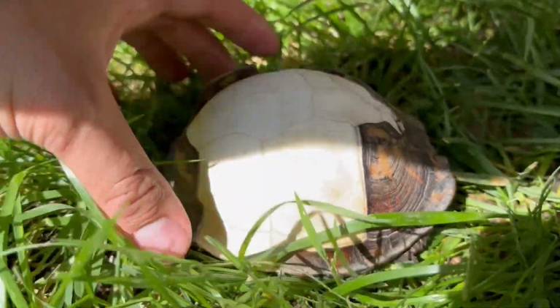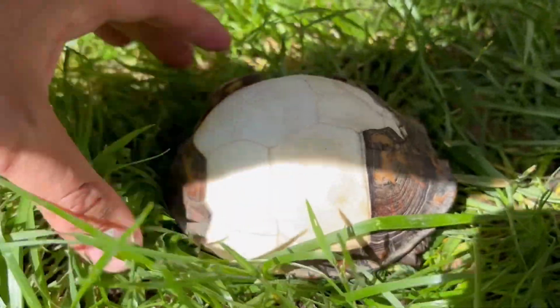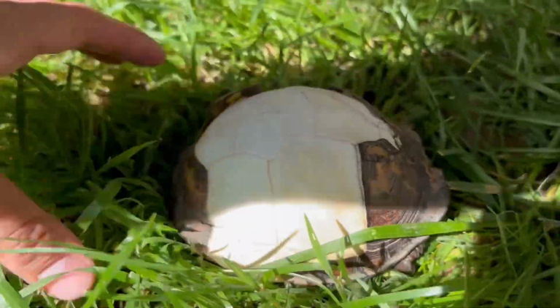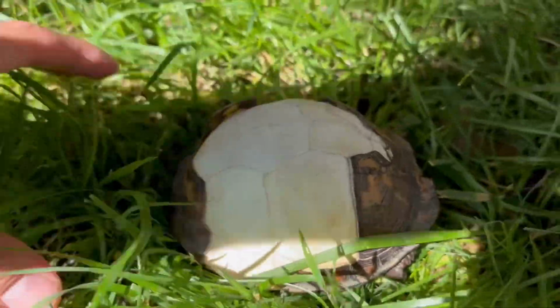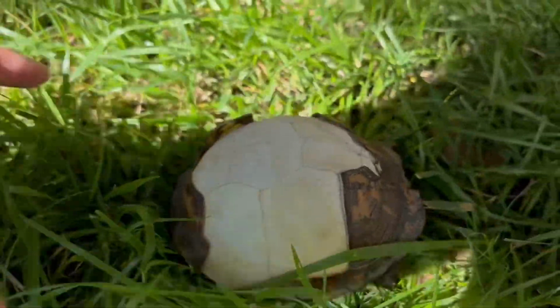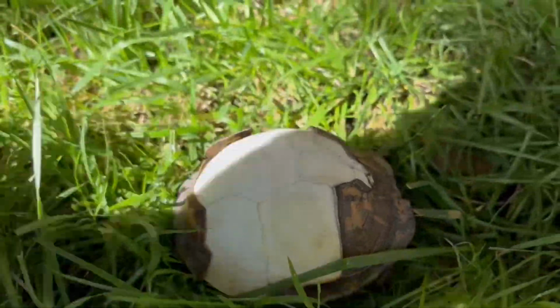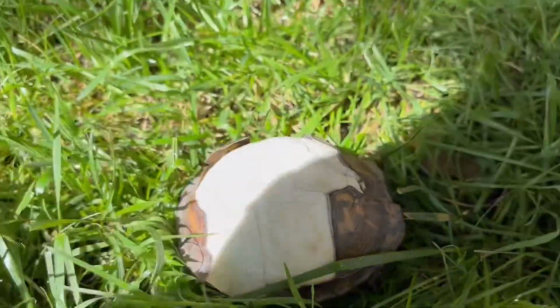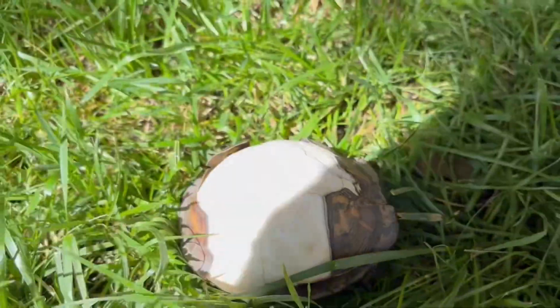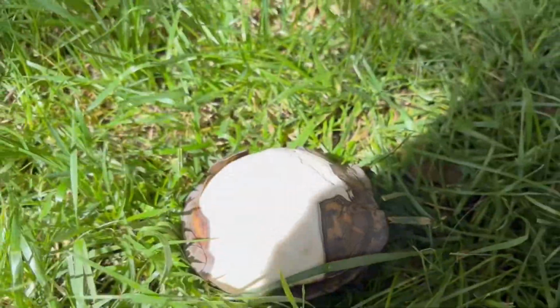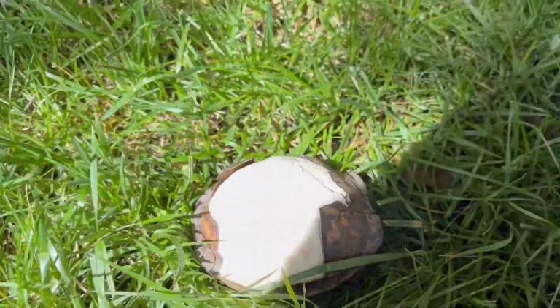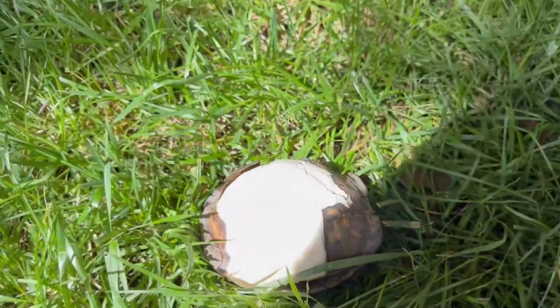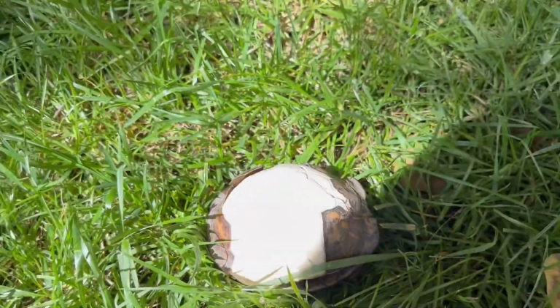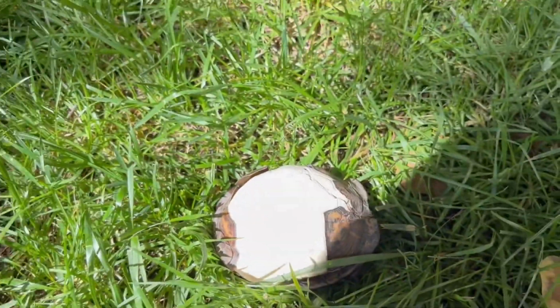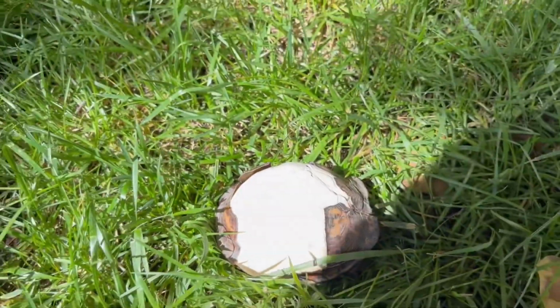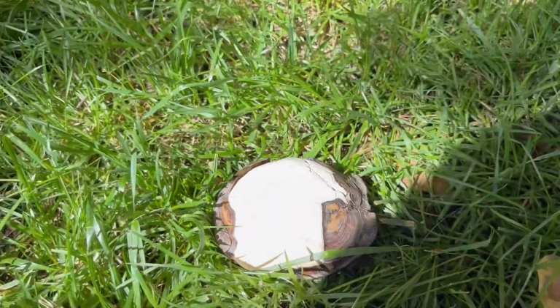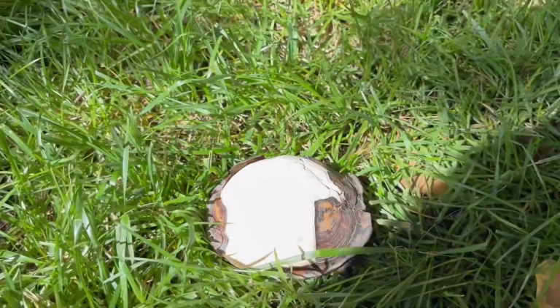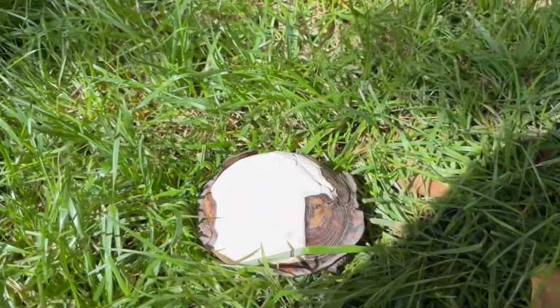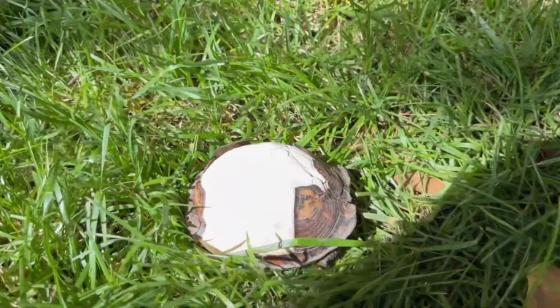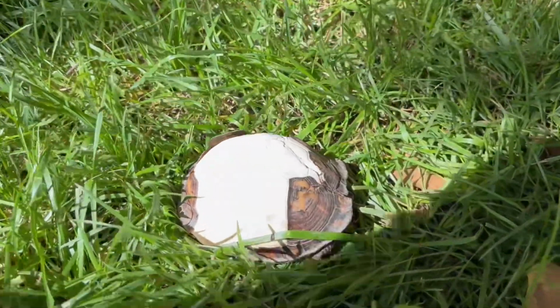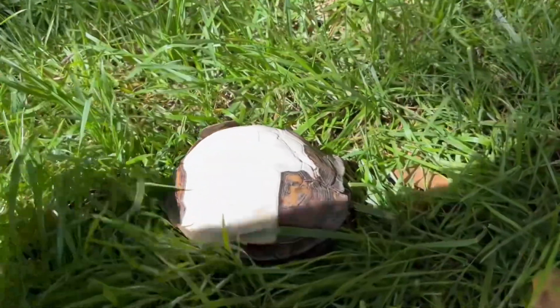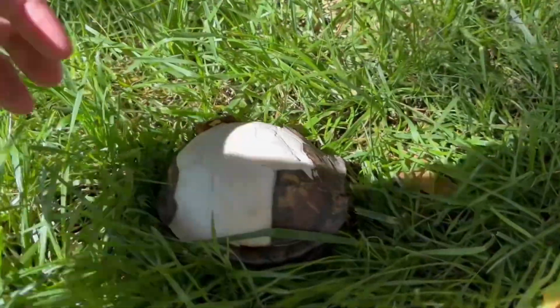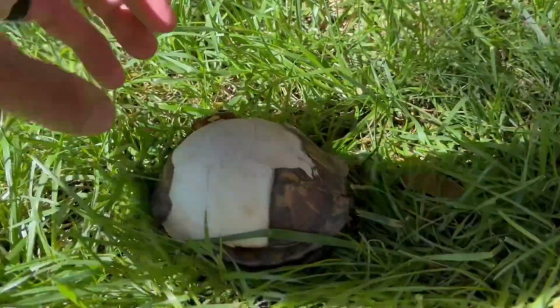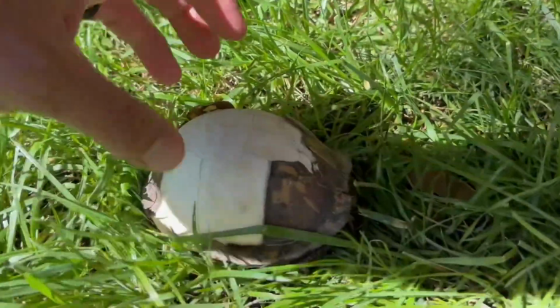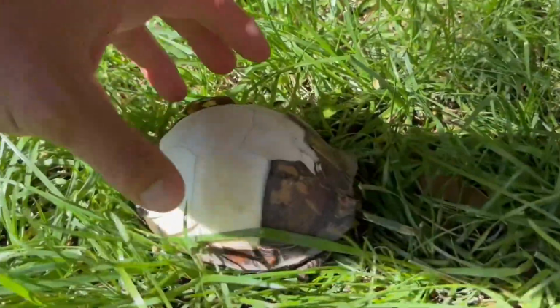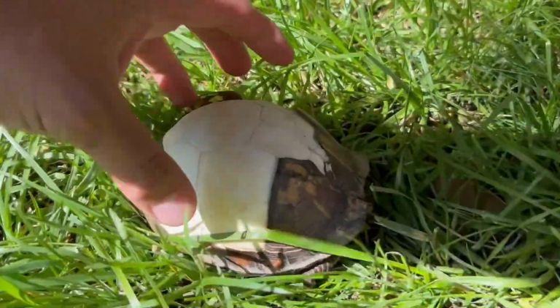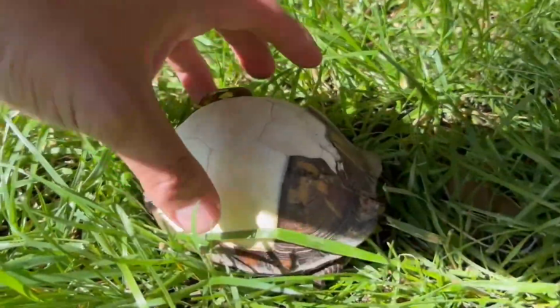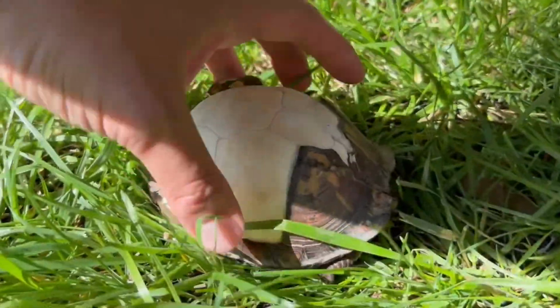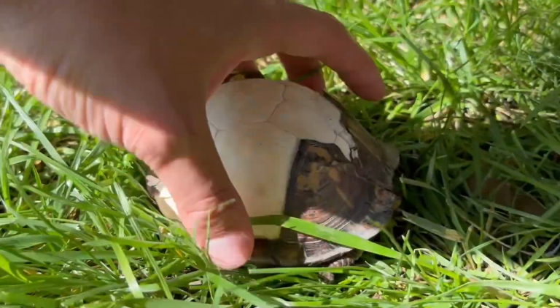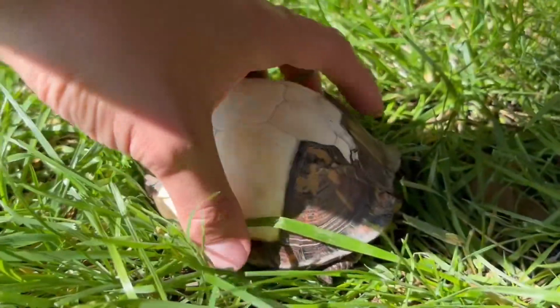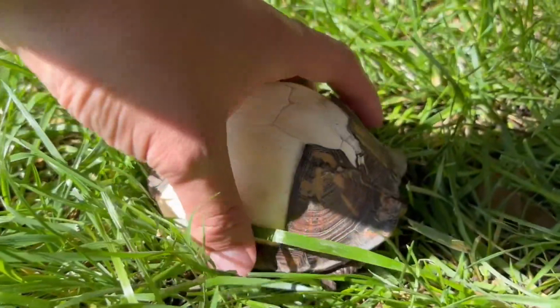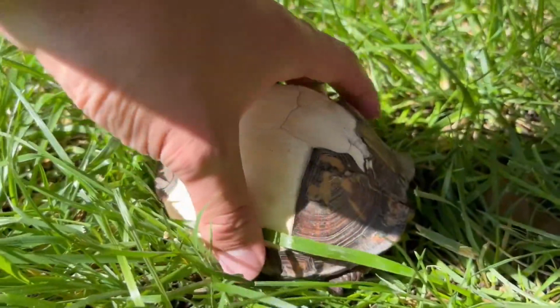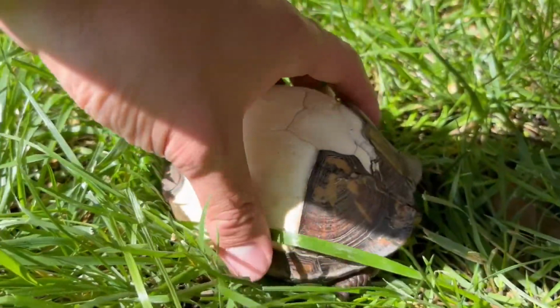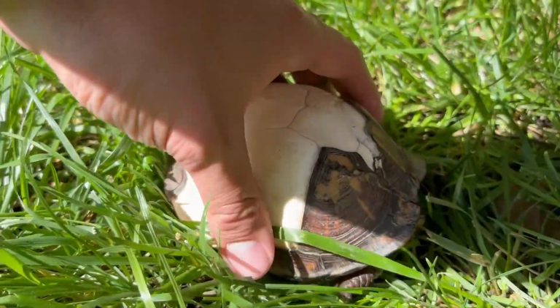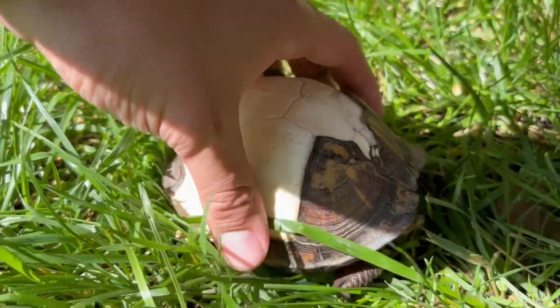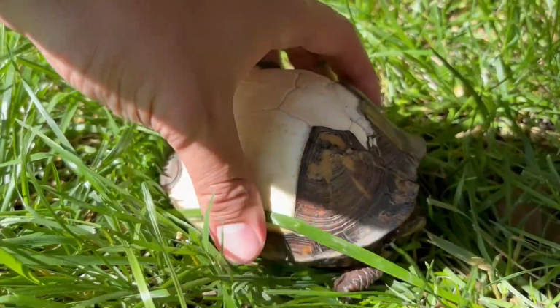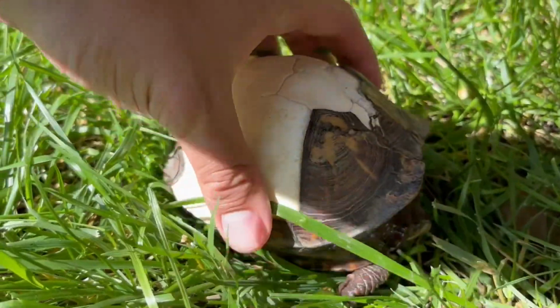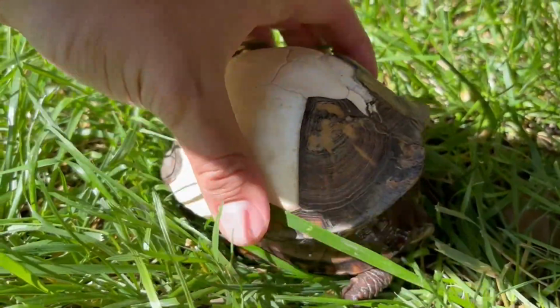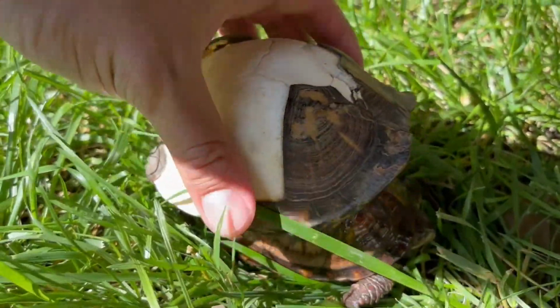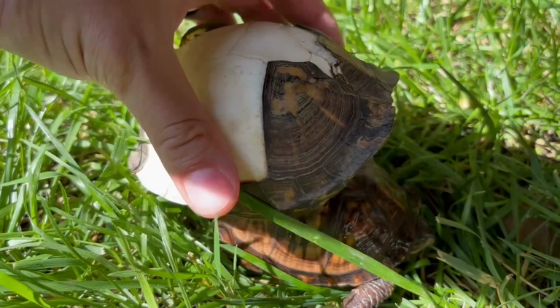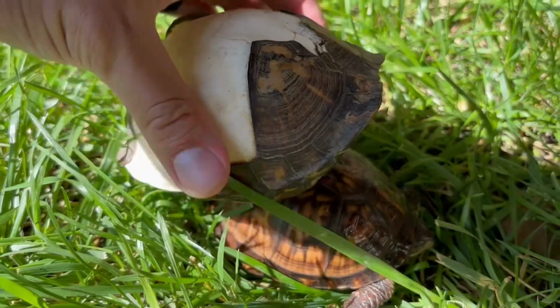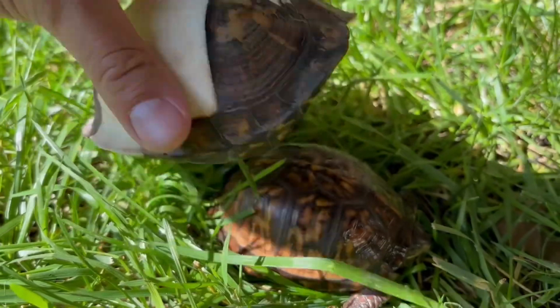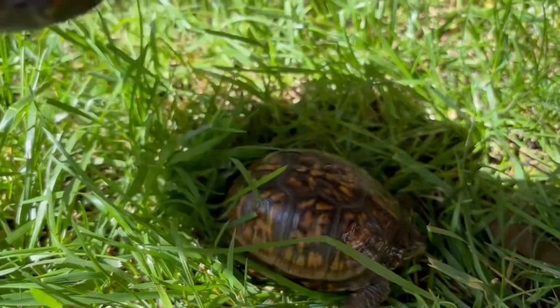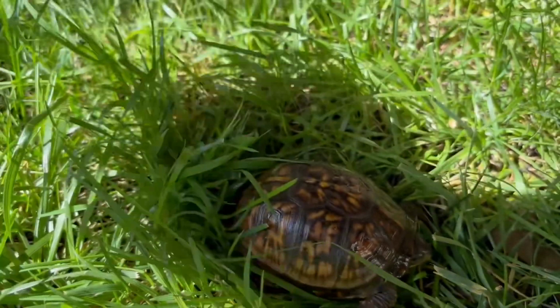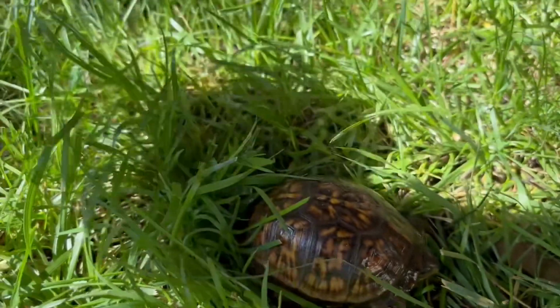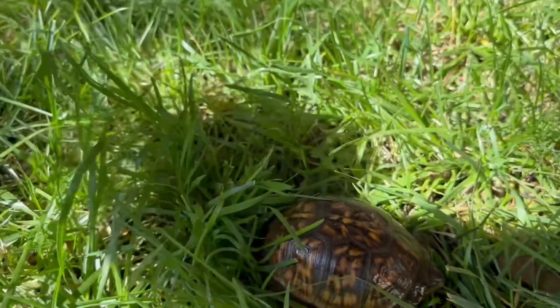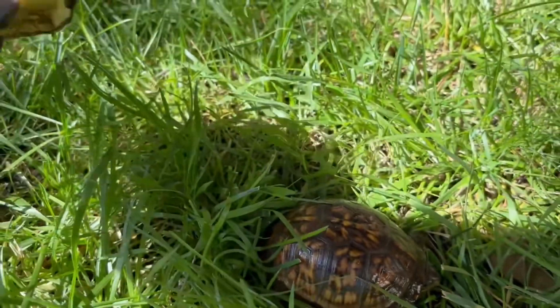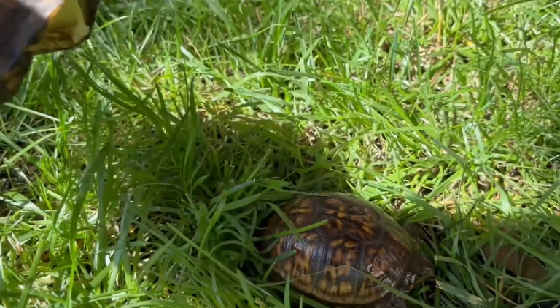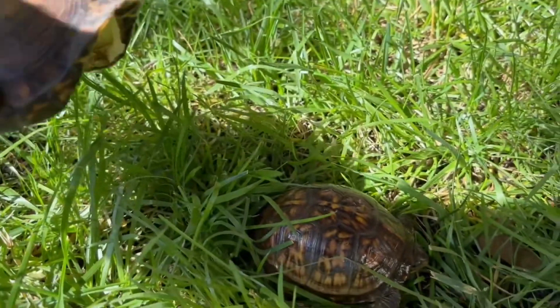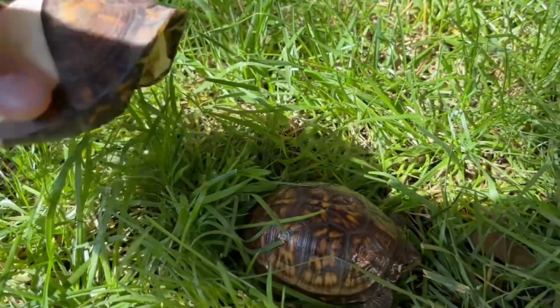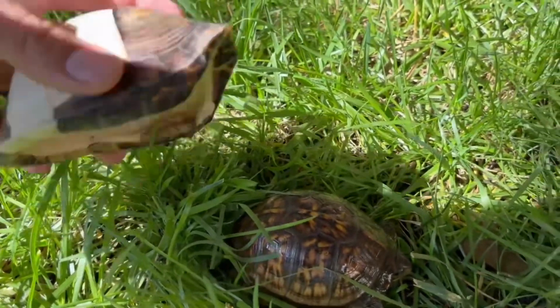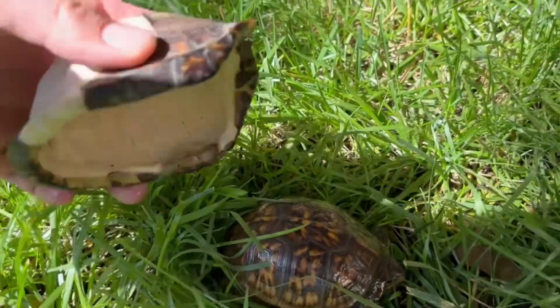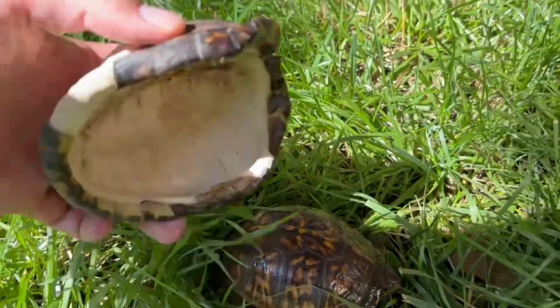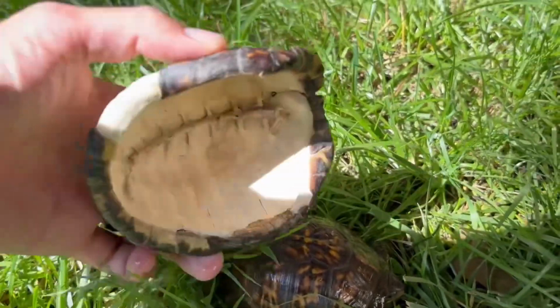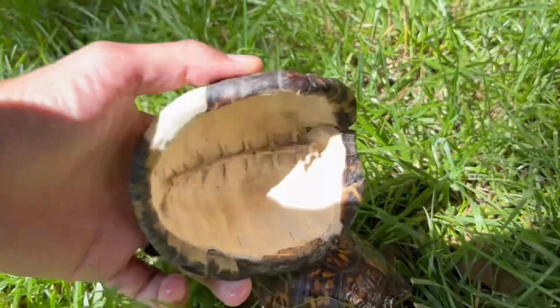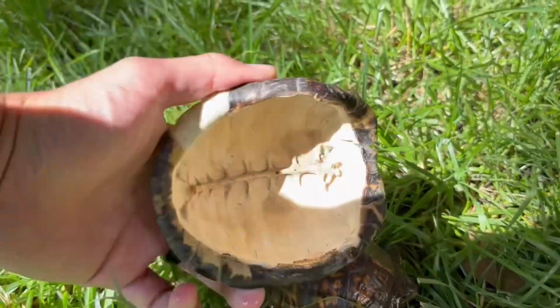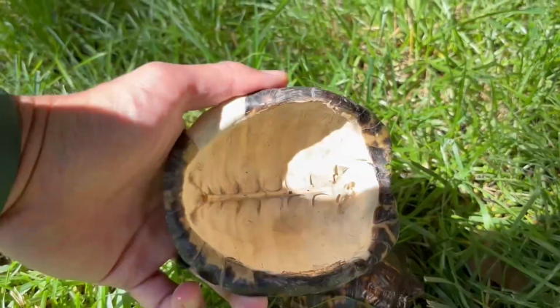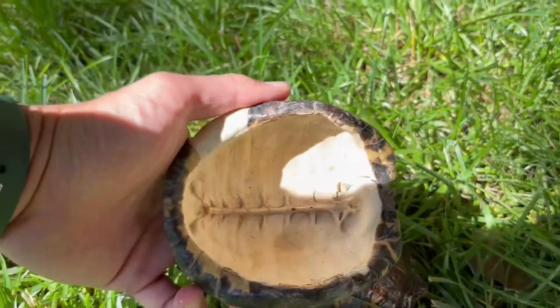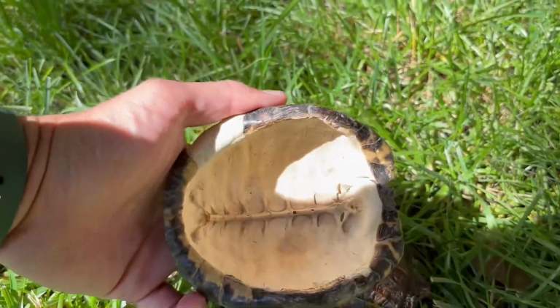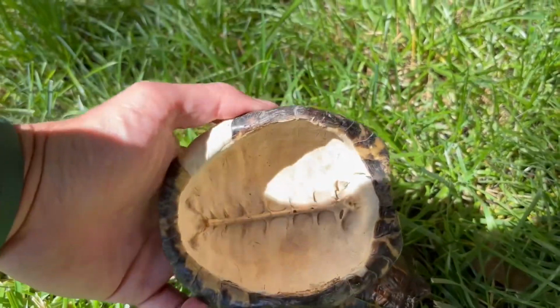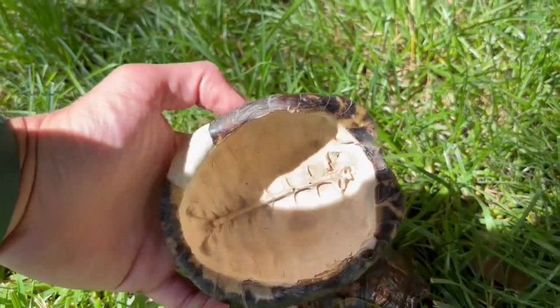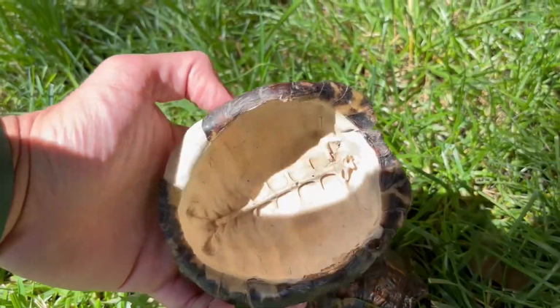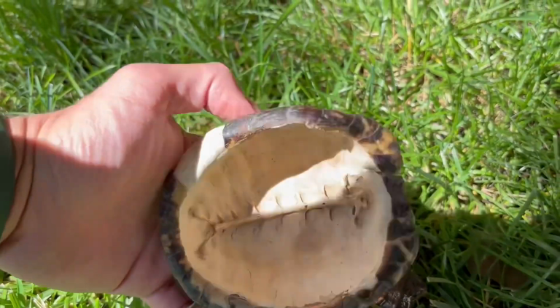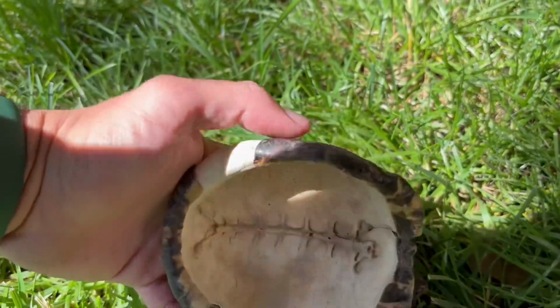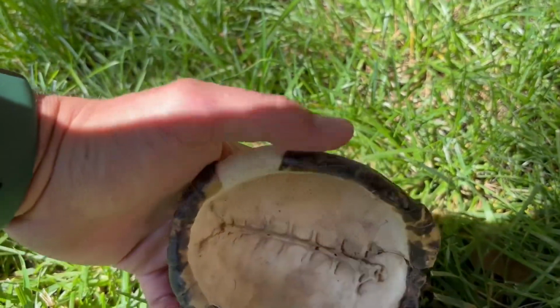This is an Eastern Box Turtle. Most people think turtles can just slip out of their shell if they want to, but that's actually not true.